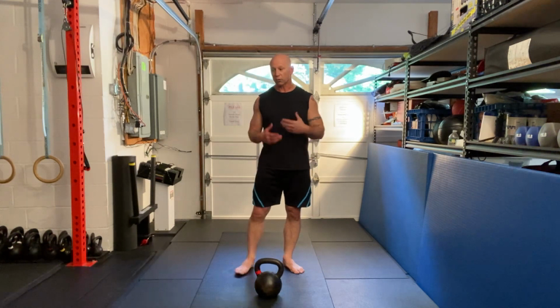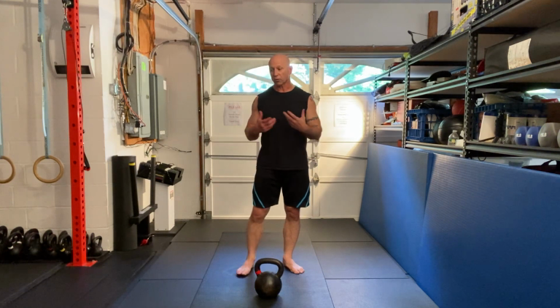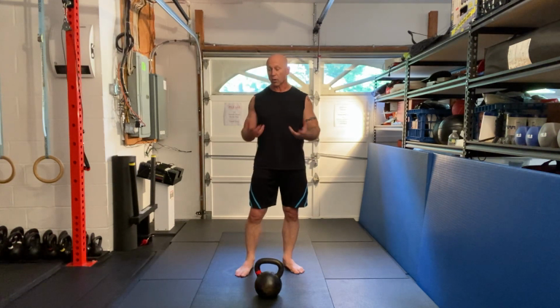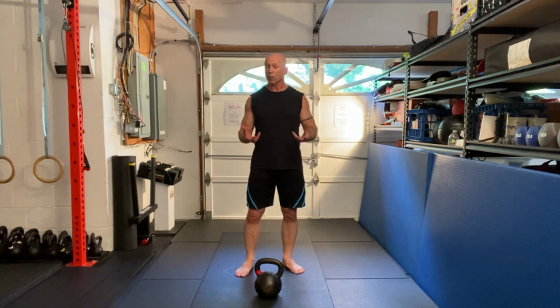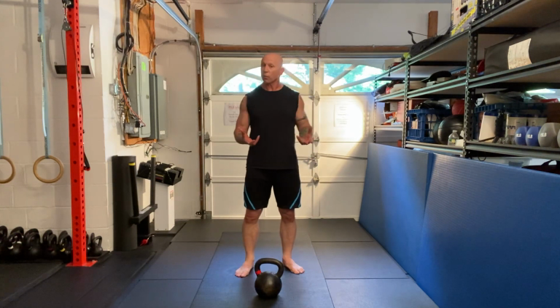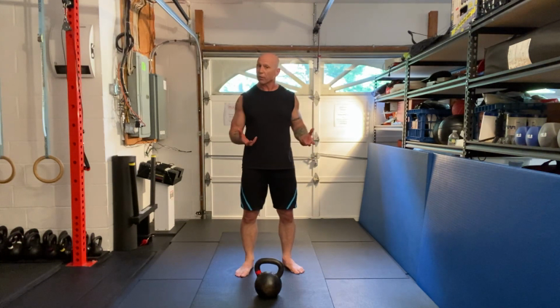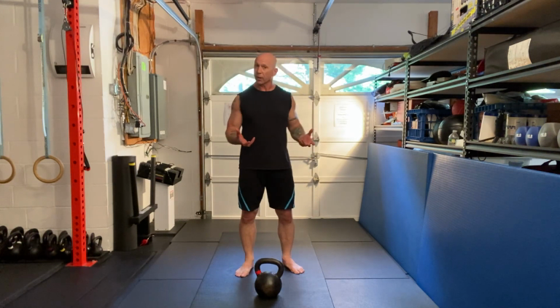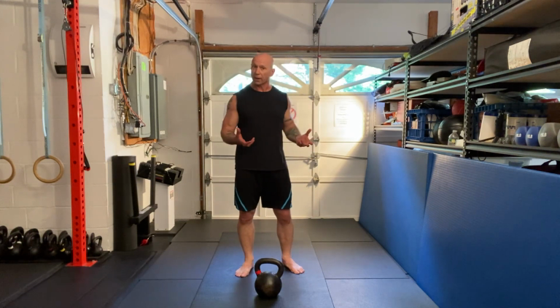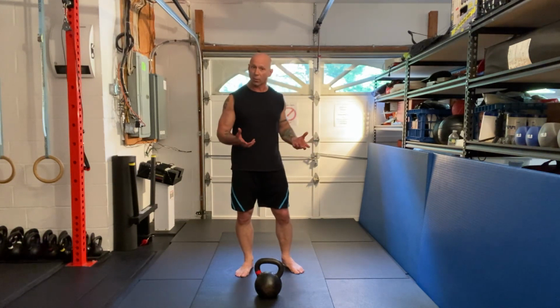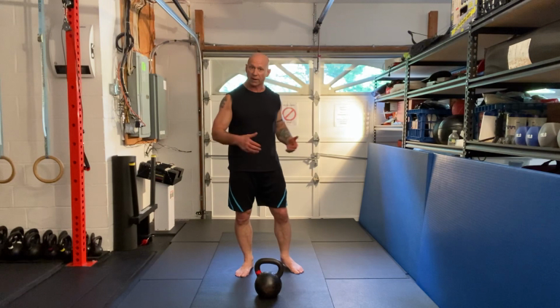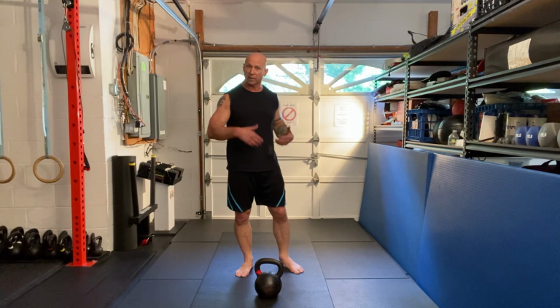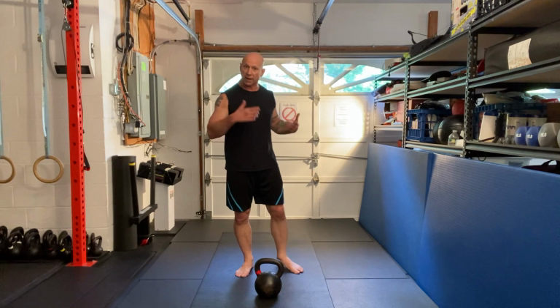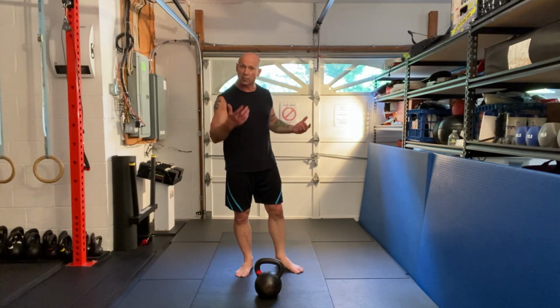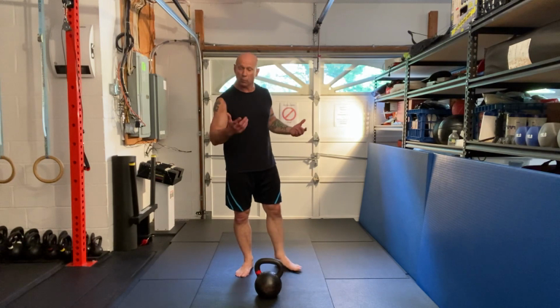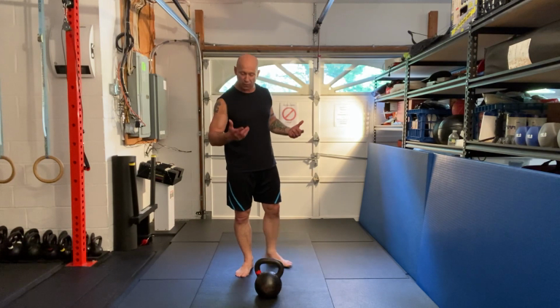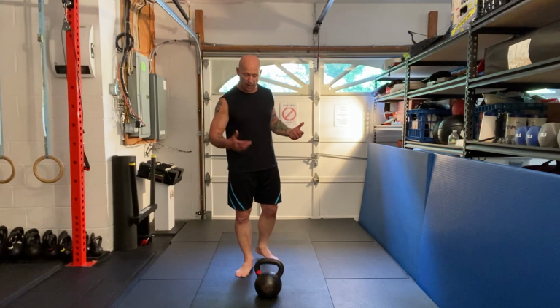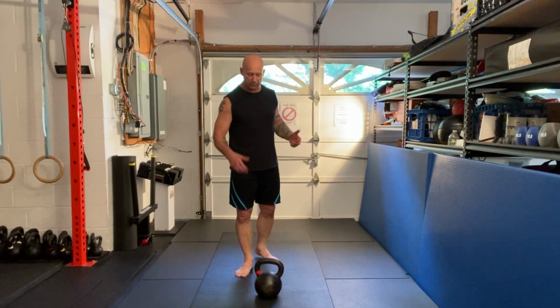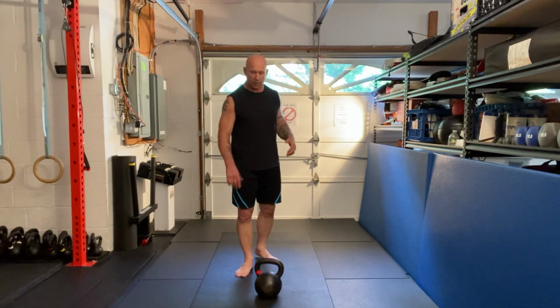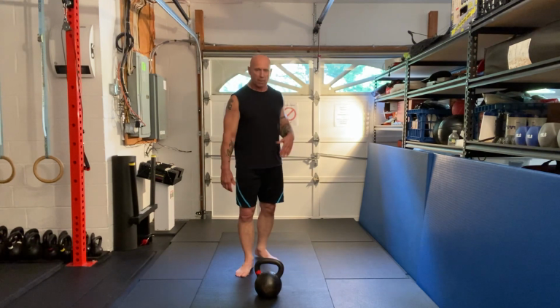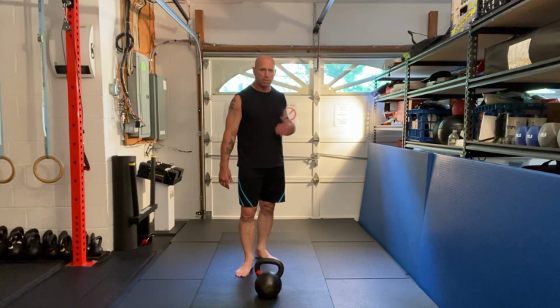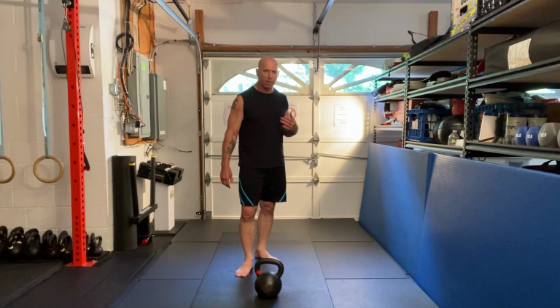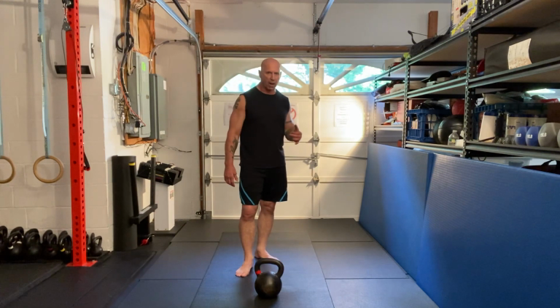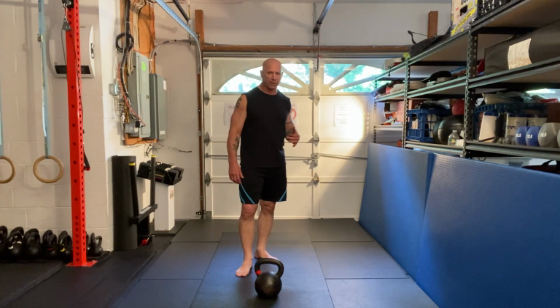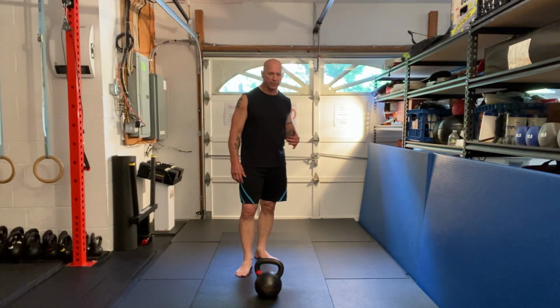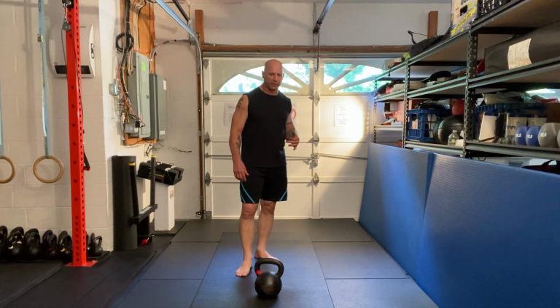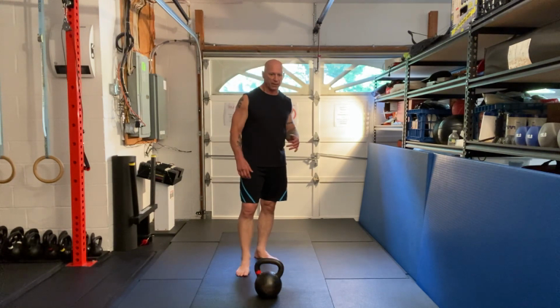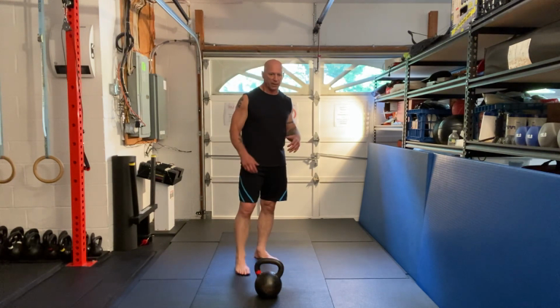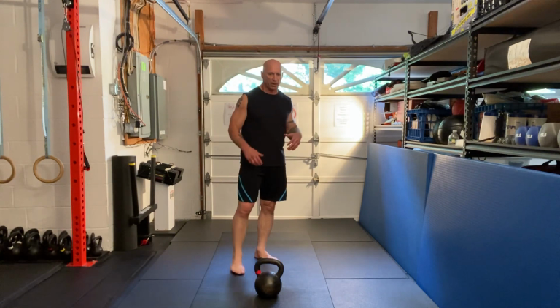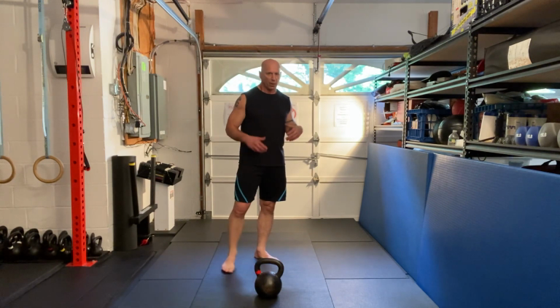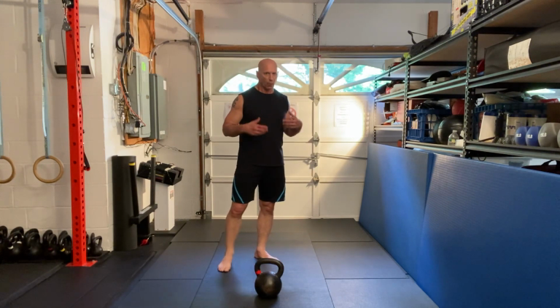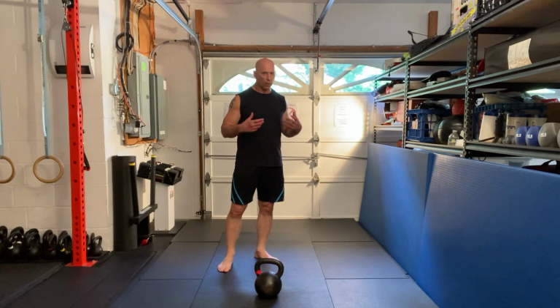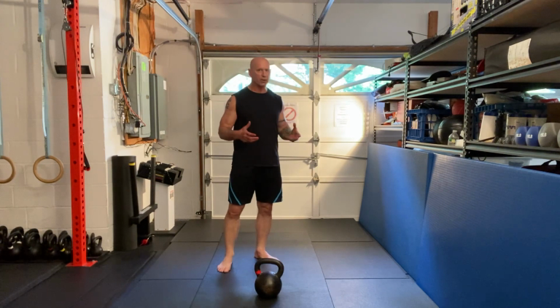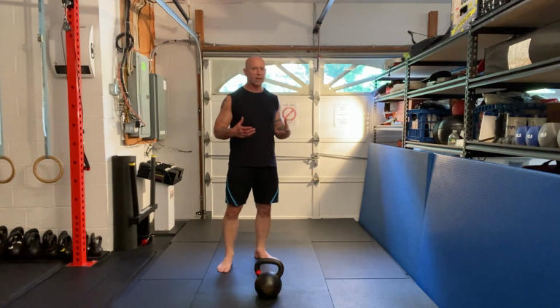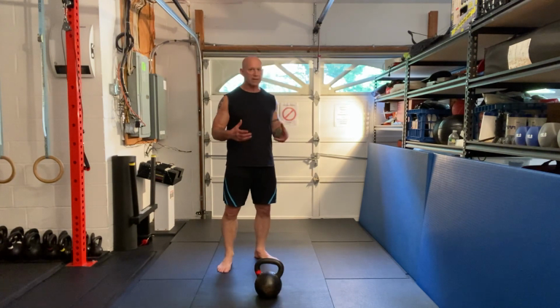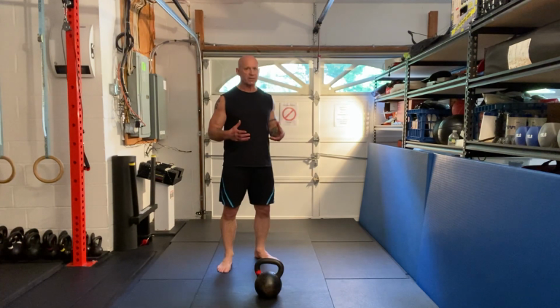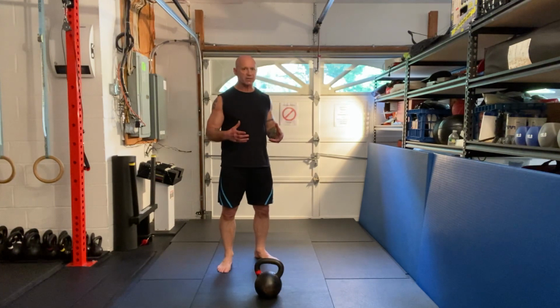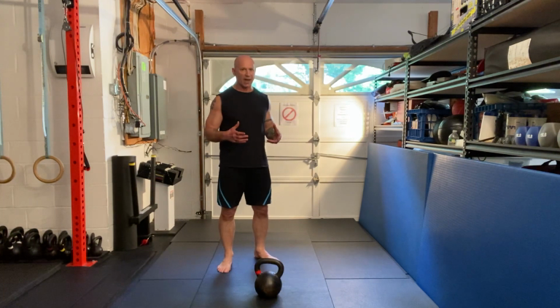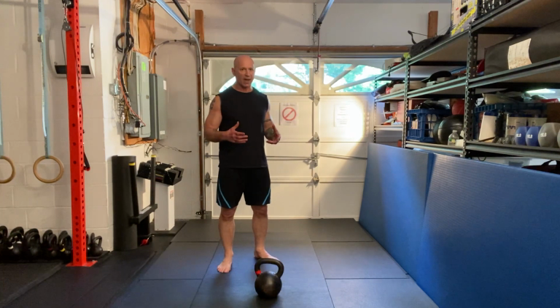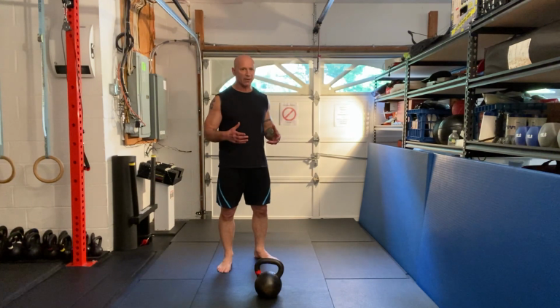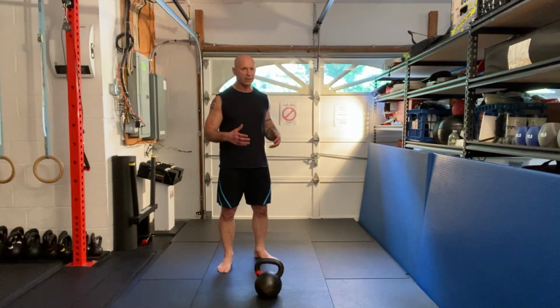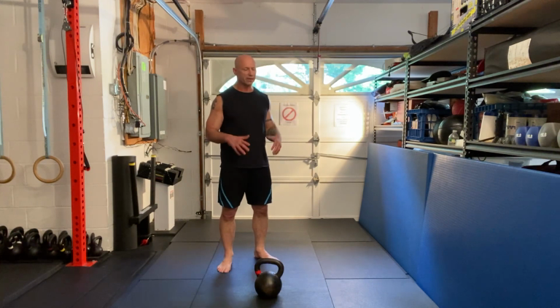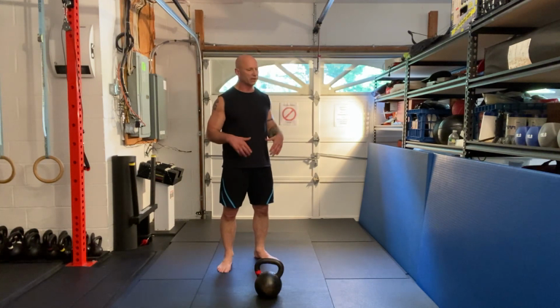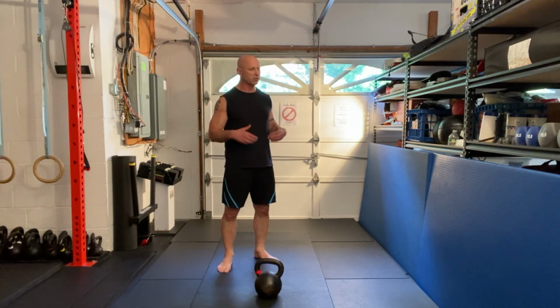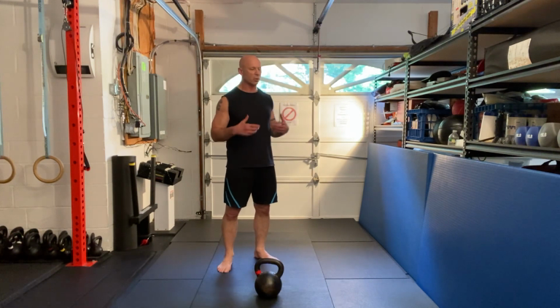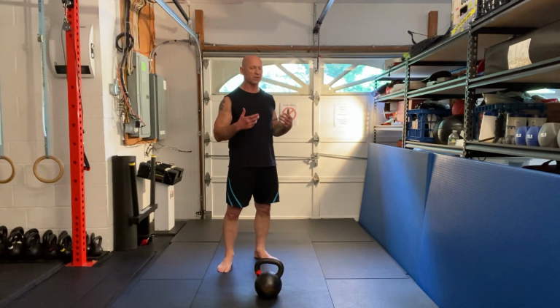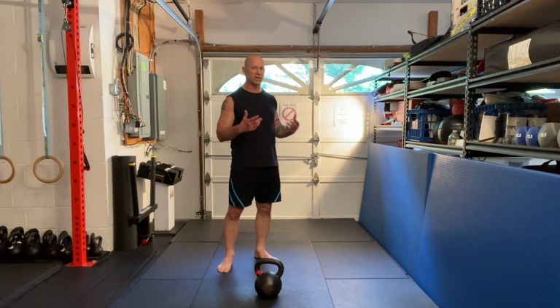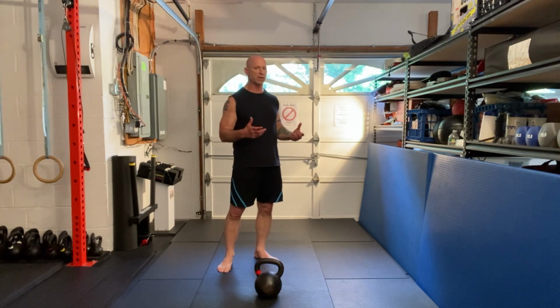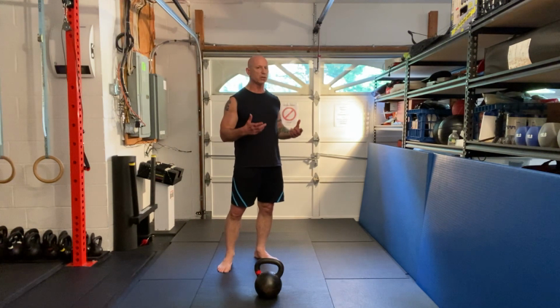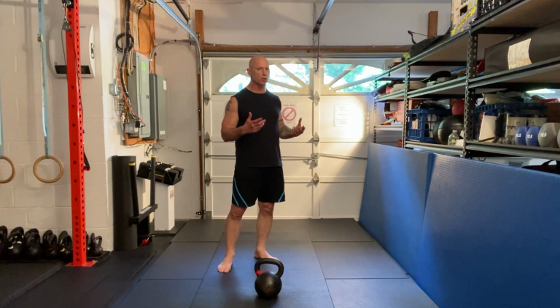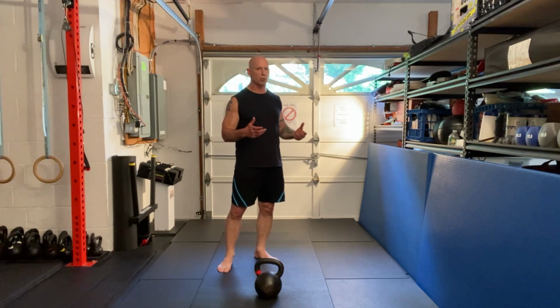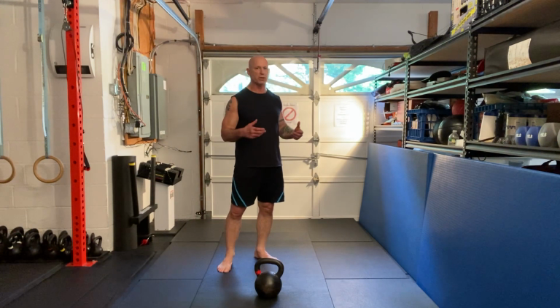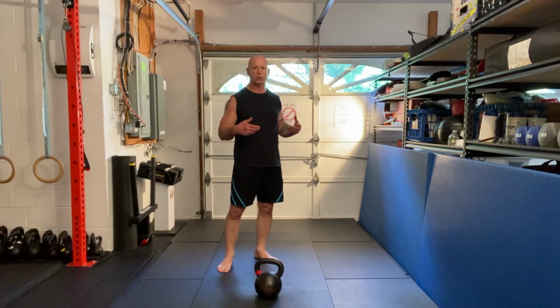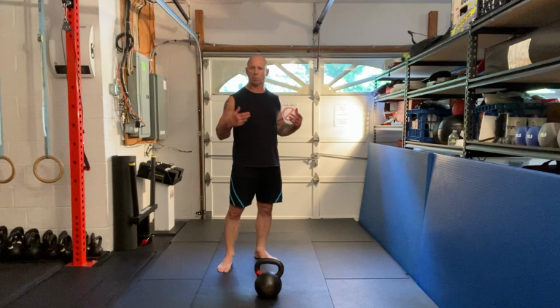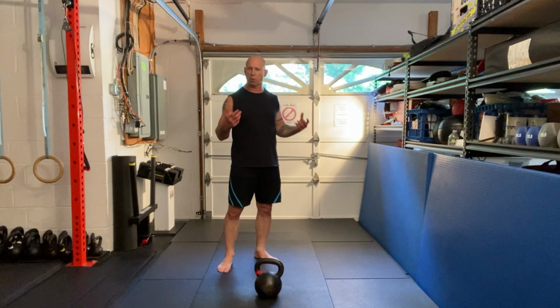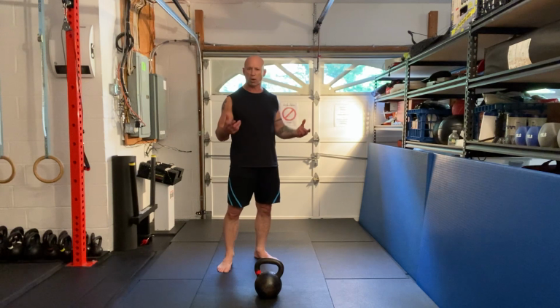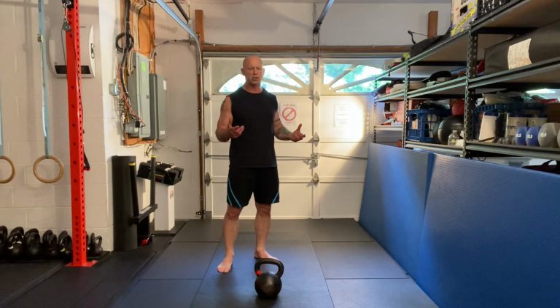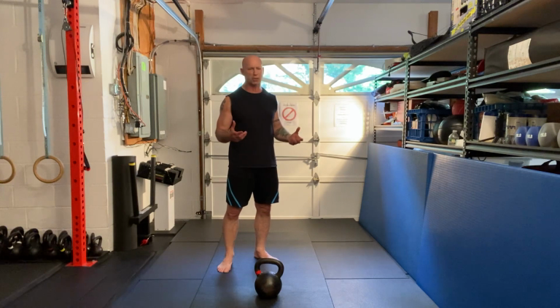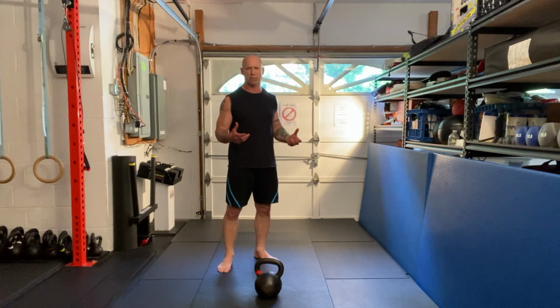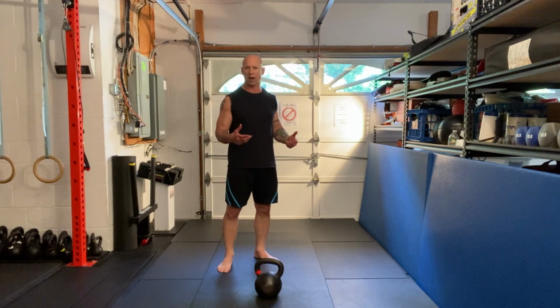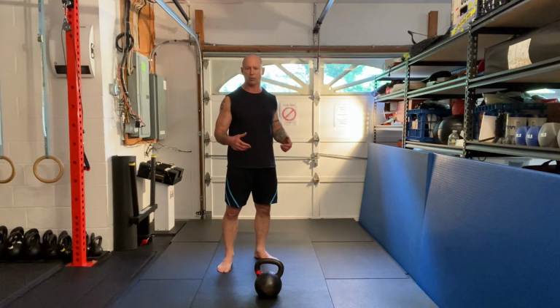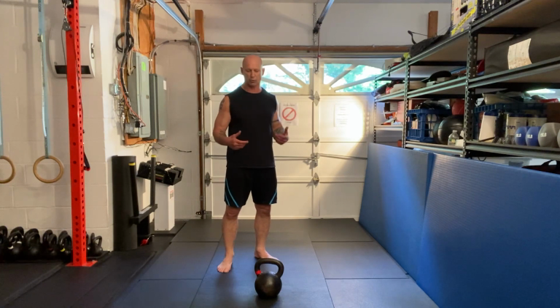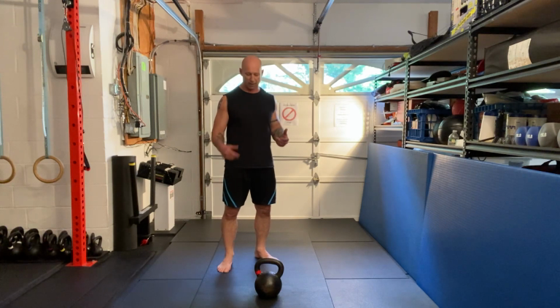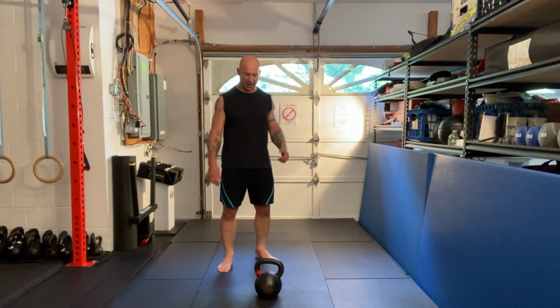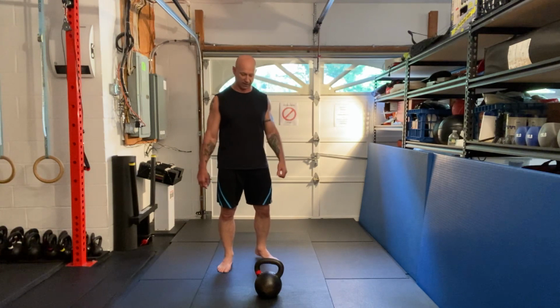Start with a lighter weight and then move up. When you get this down, it's going to increase your punching power dramatically.